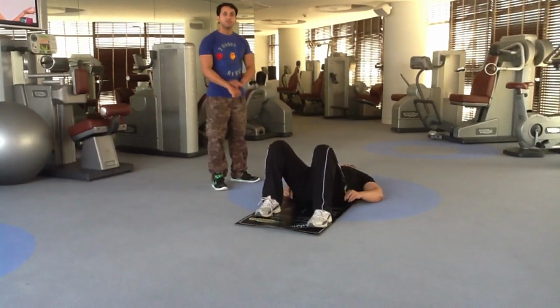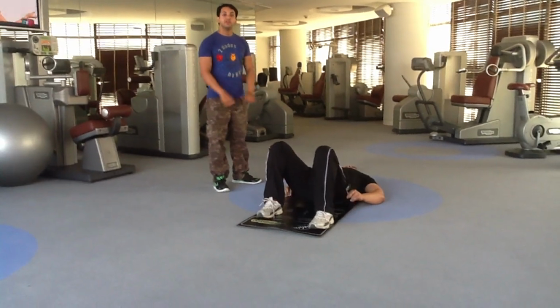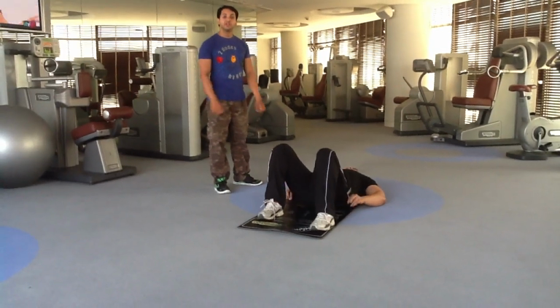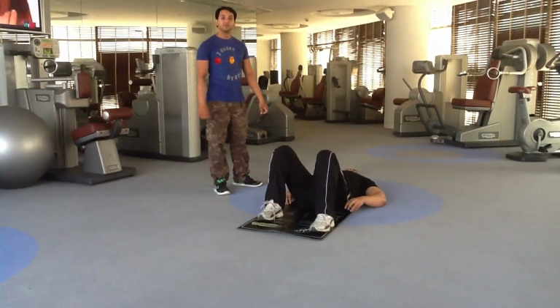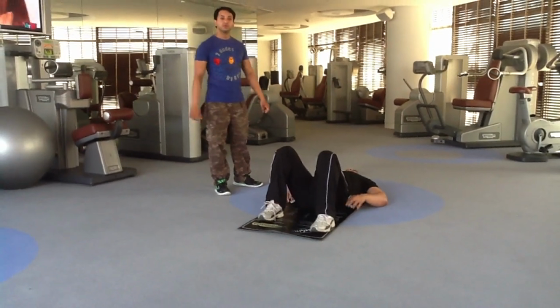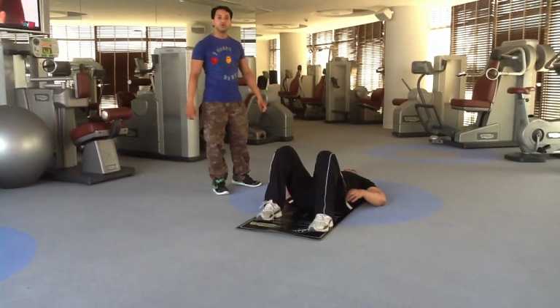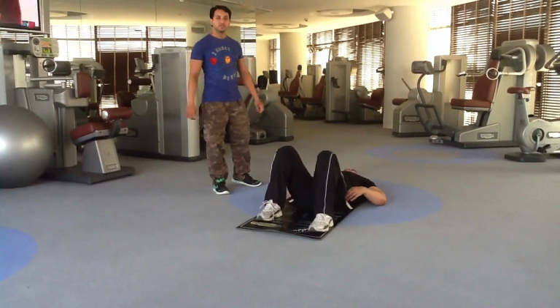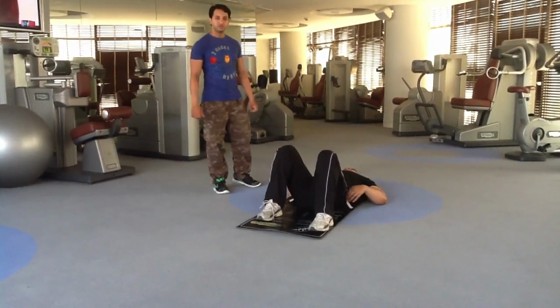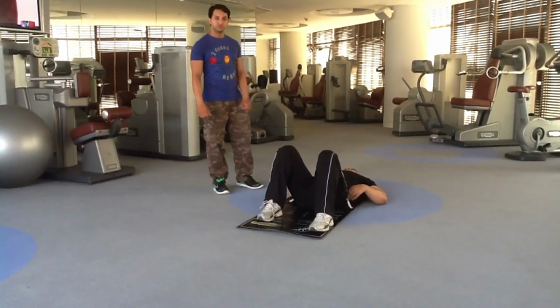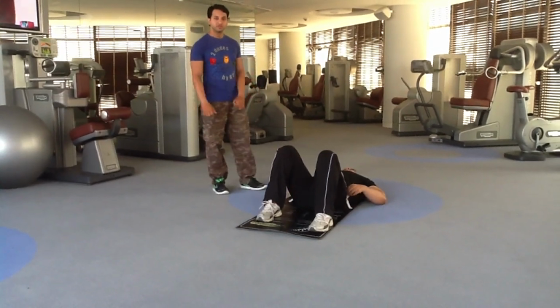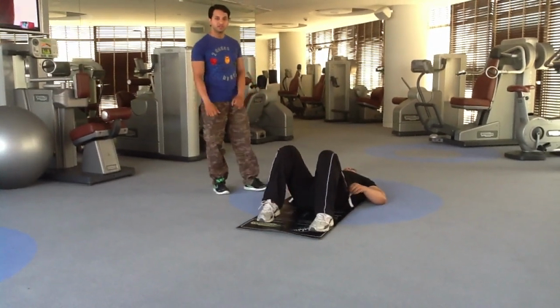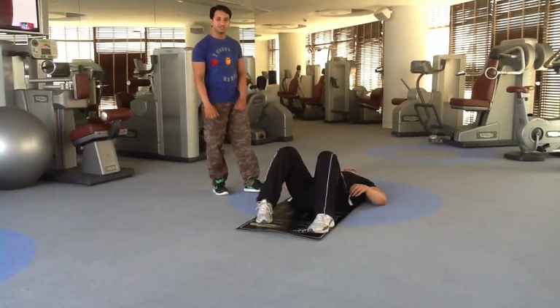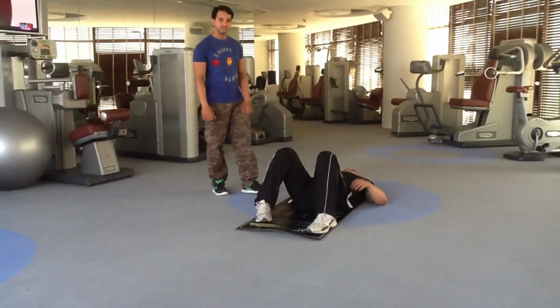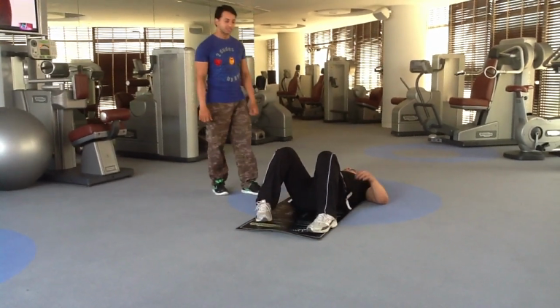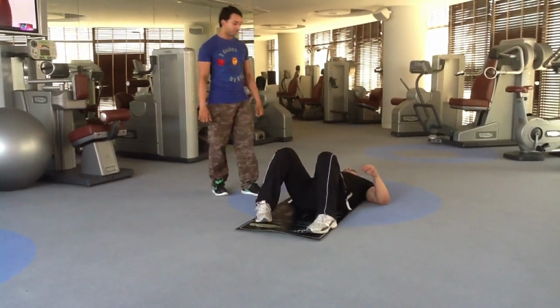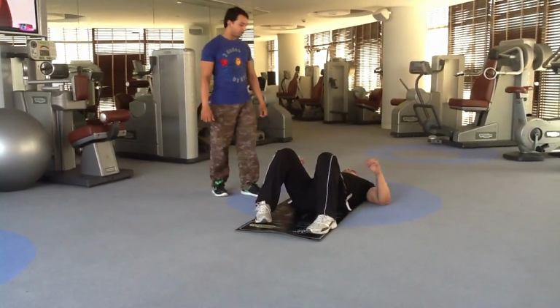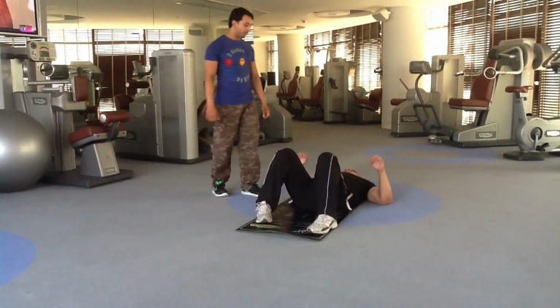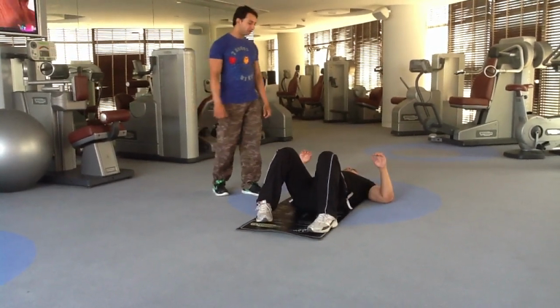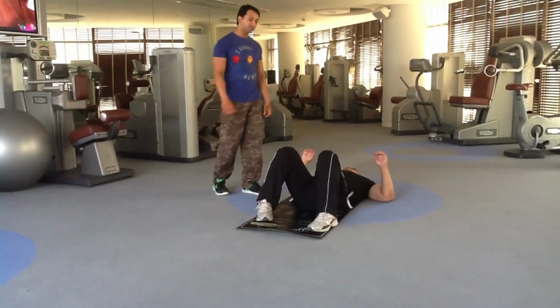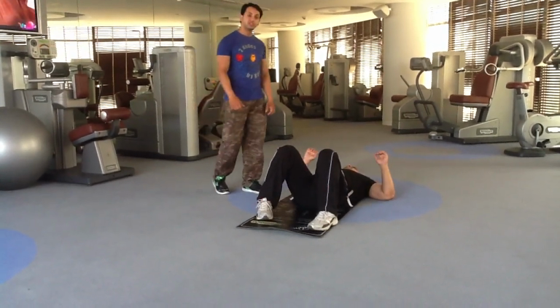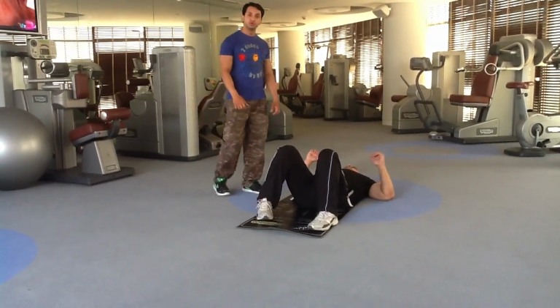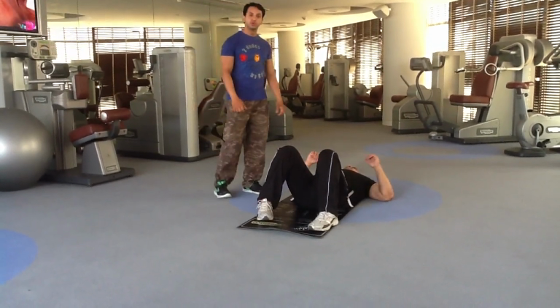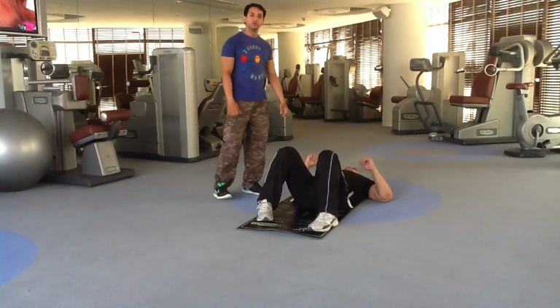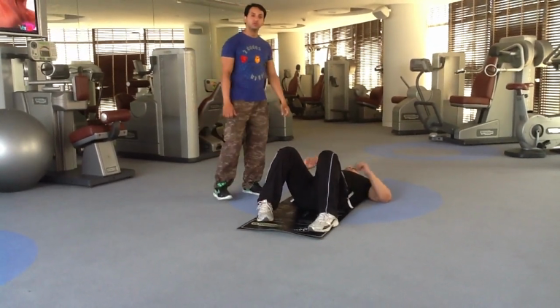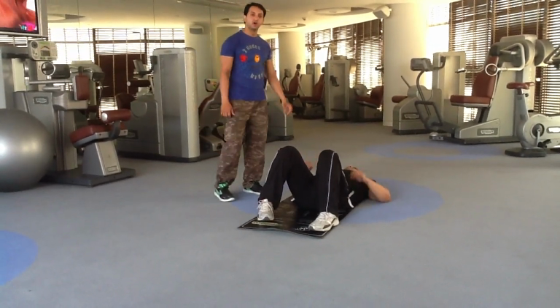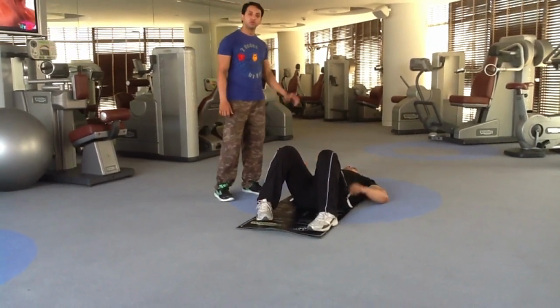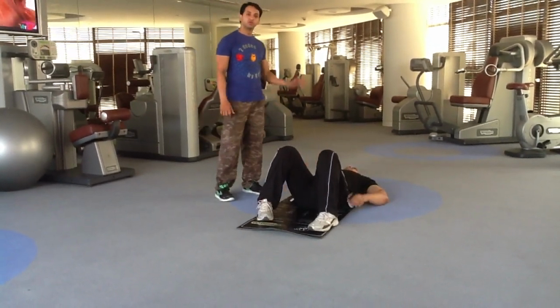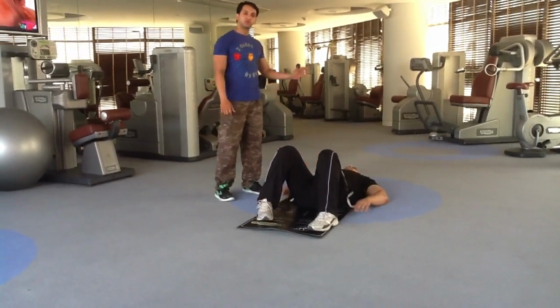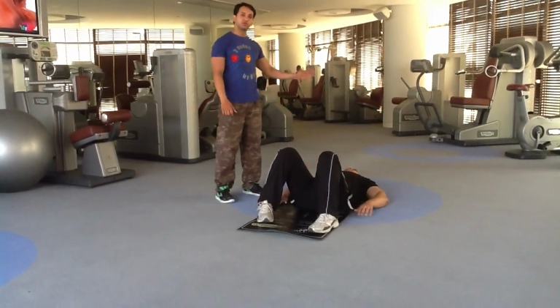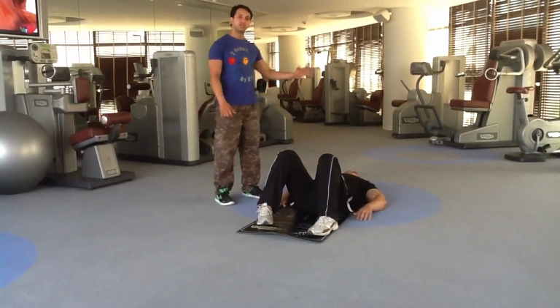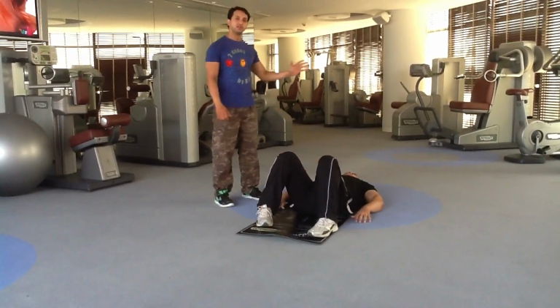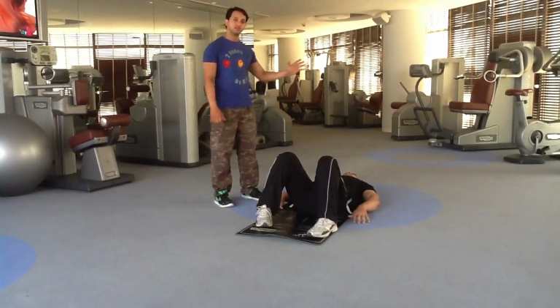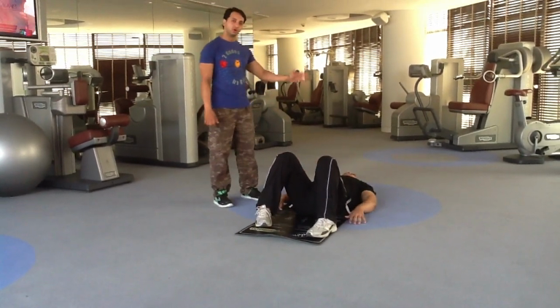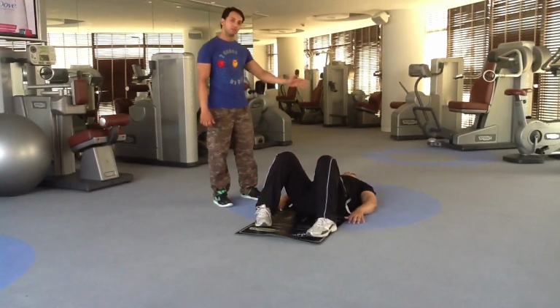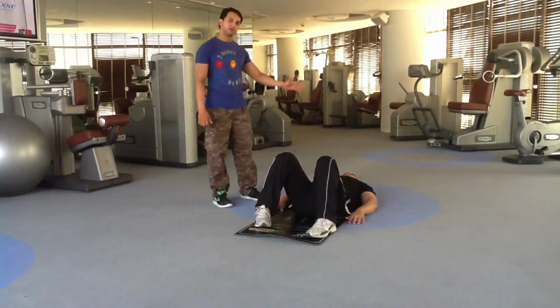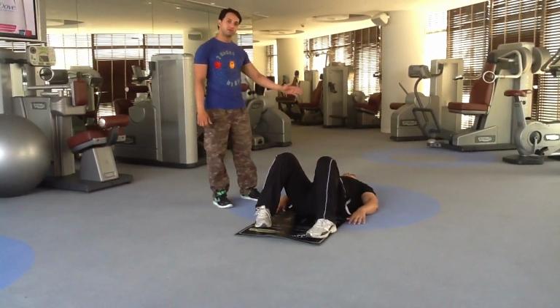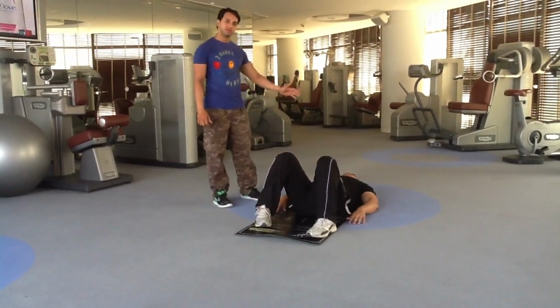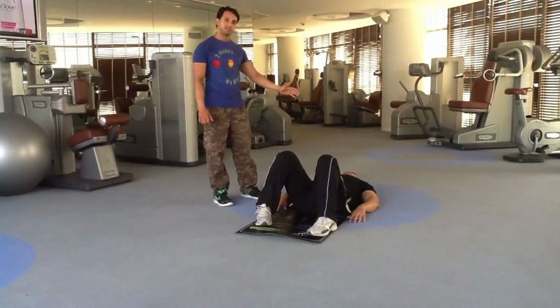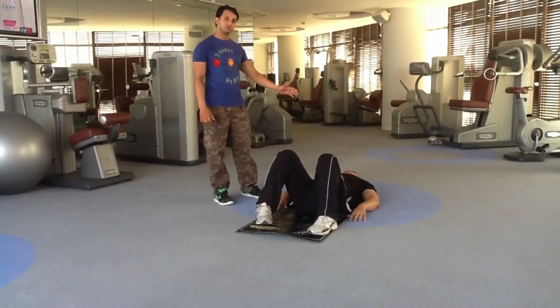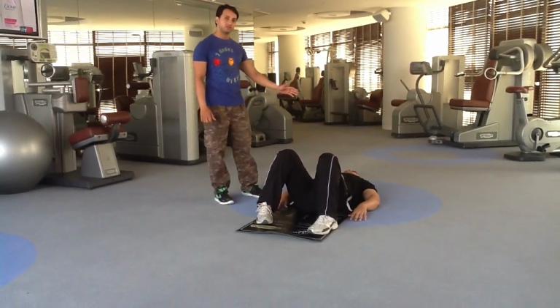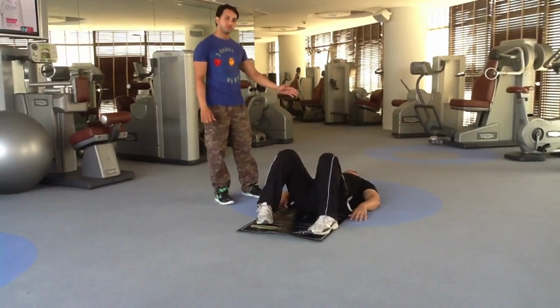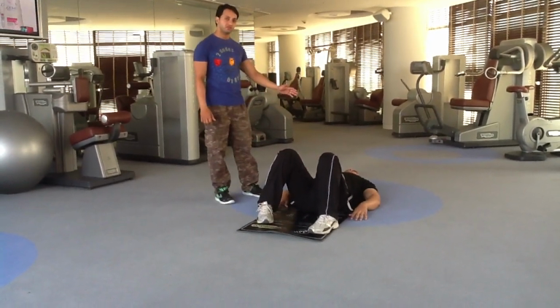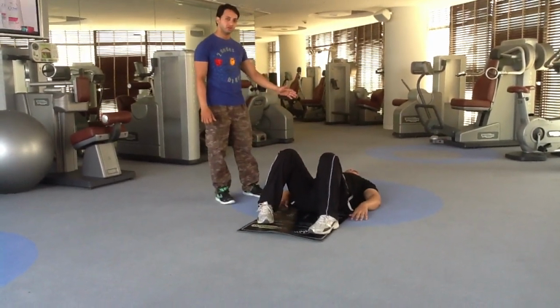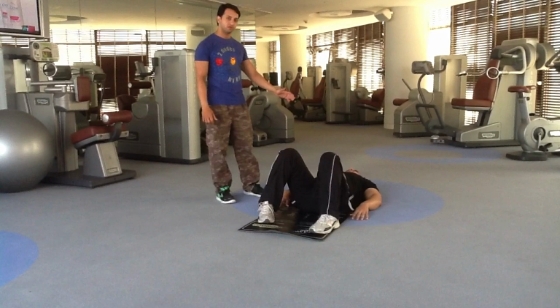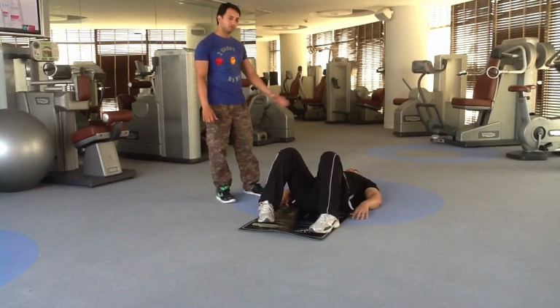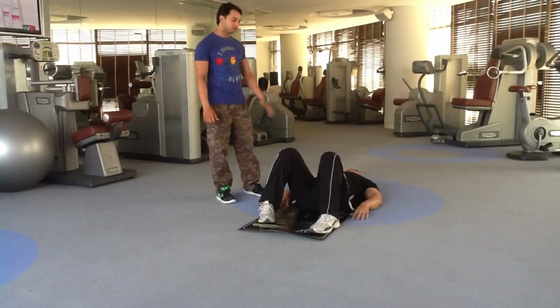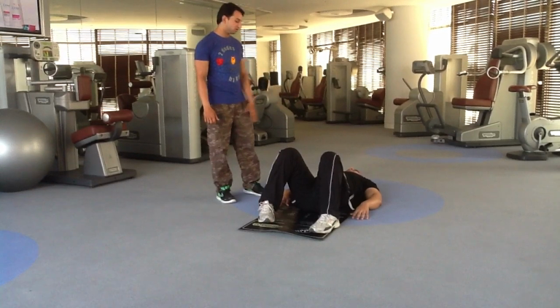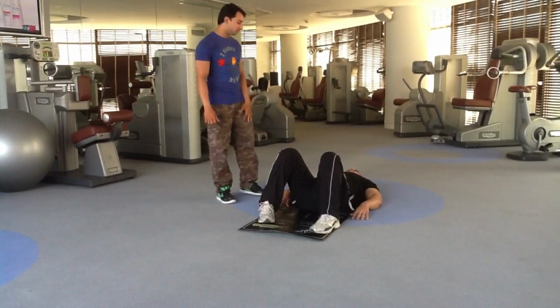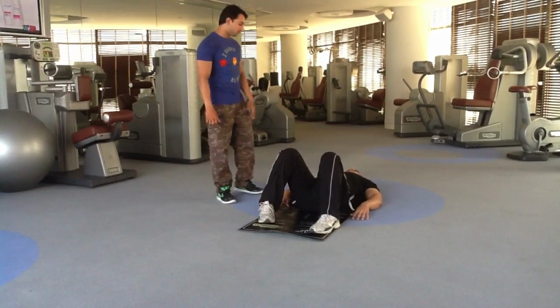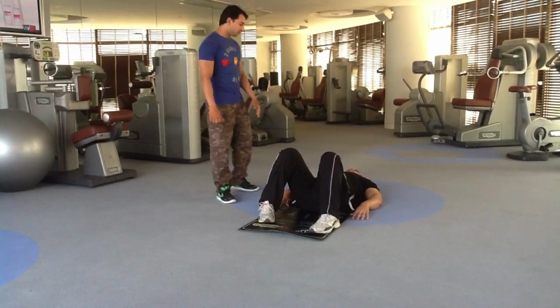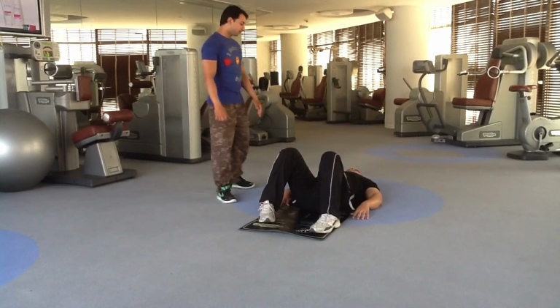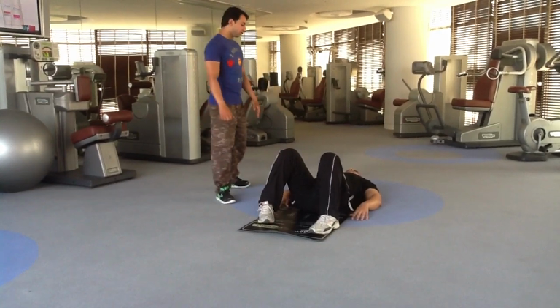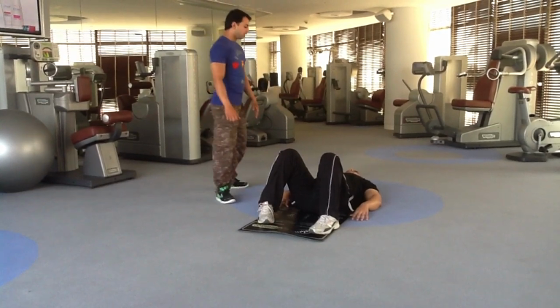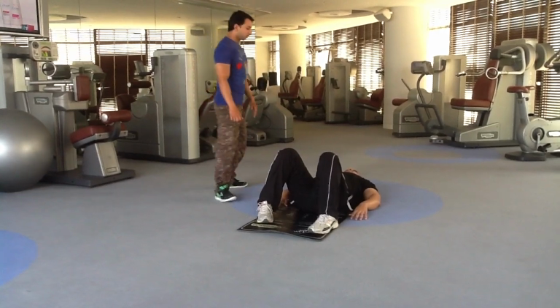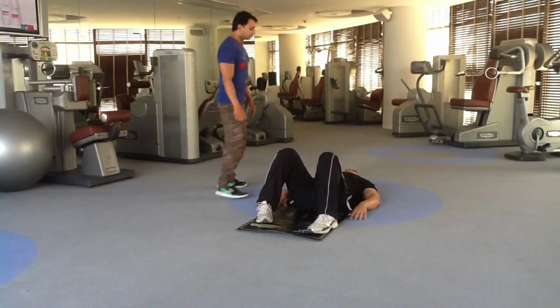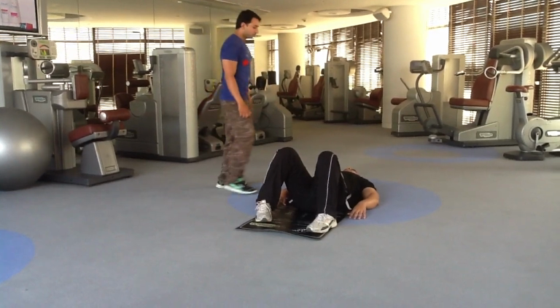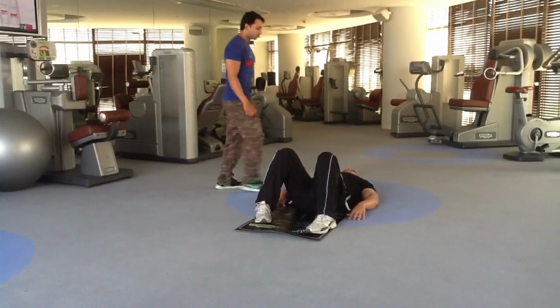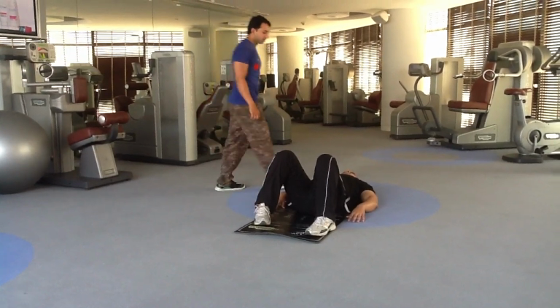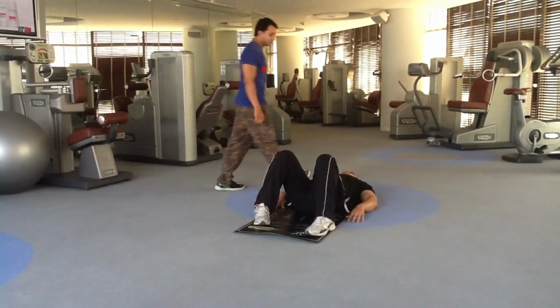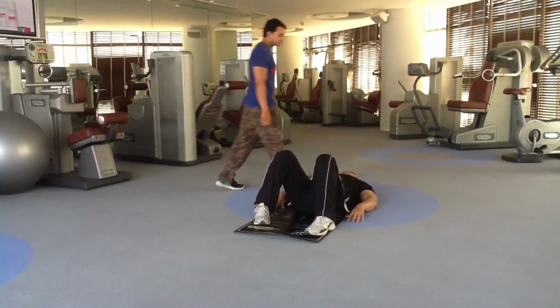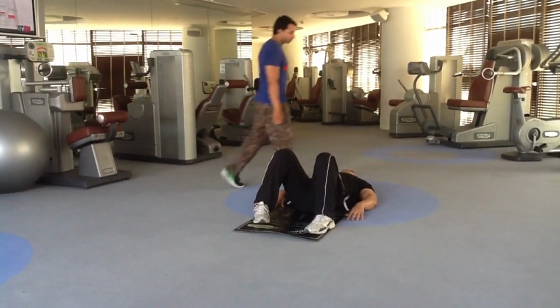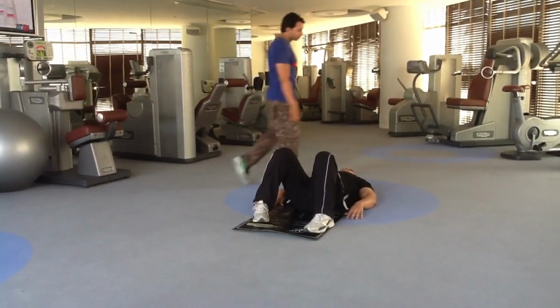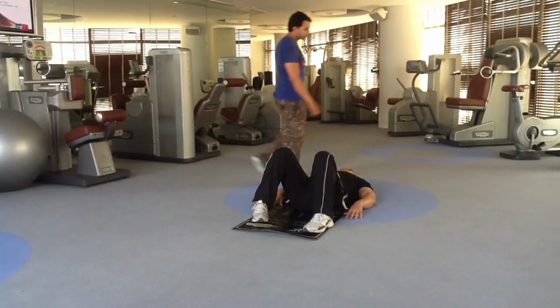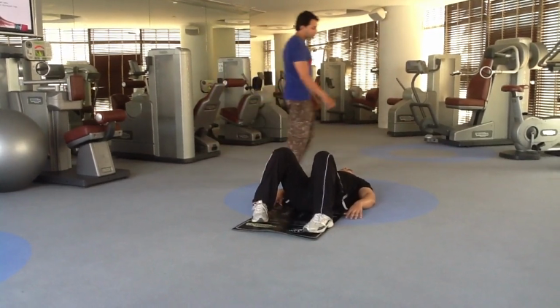Welcome to Enzo Fitness. Now I will show you how to do the normal punches on the floor. It's very easy to do.